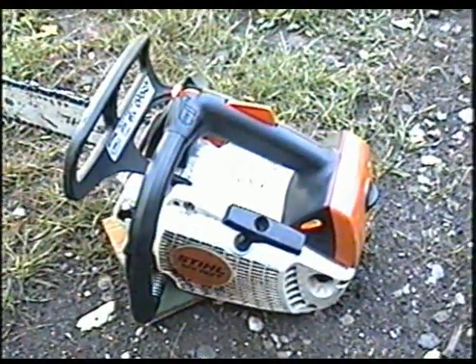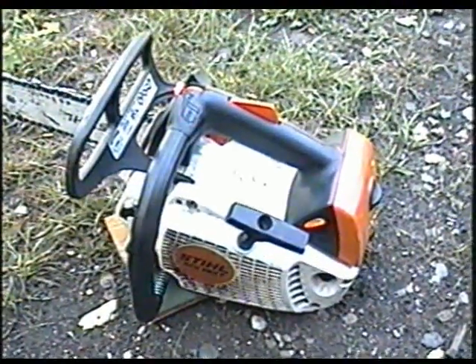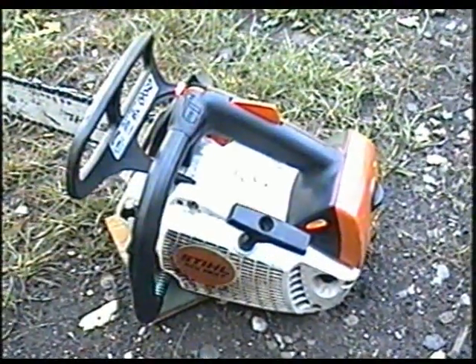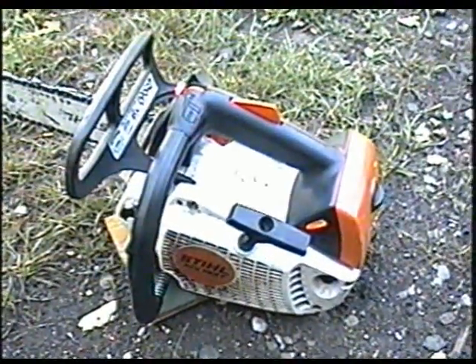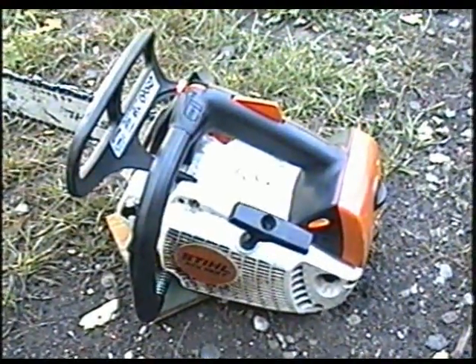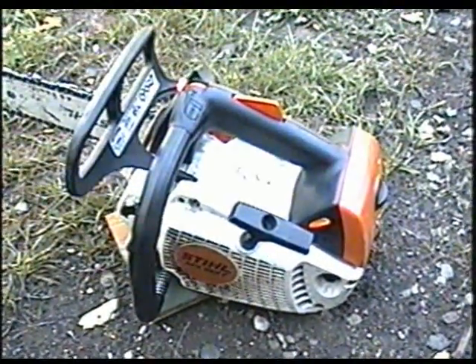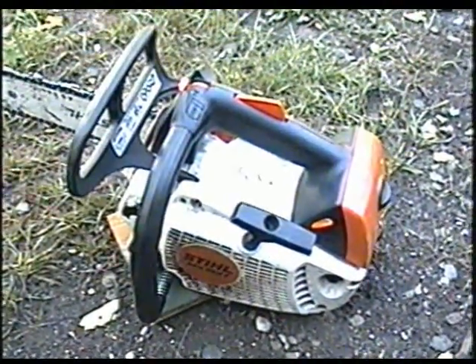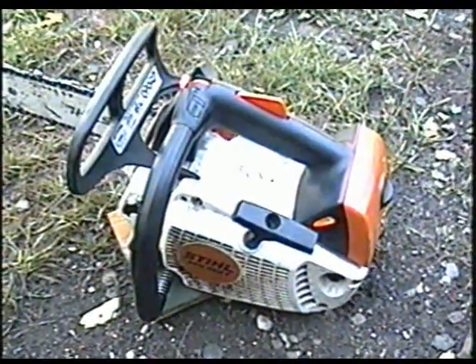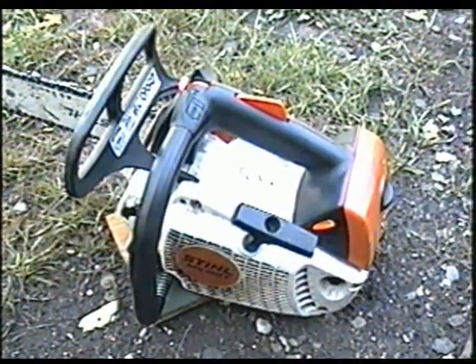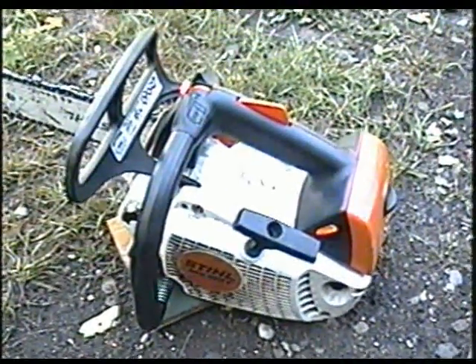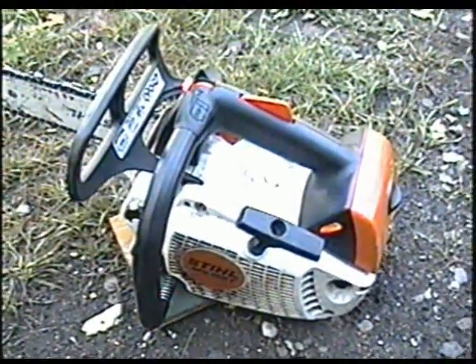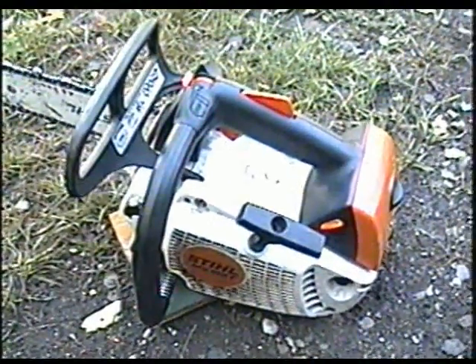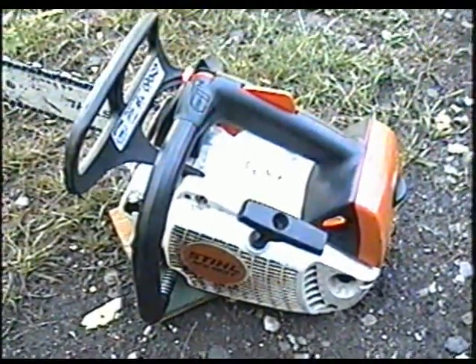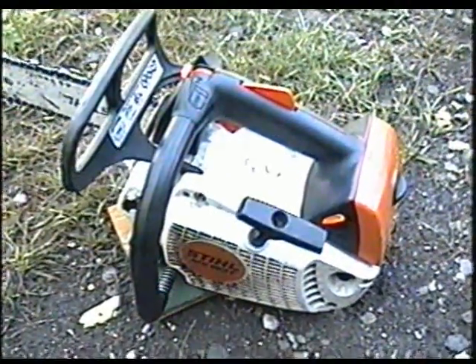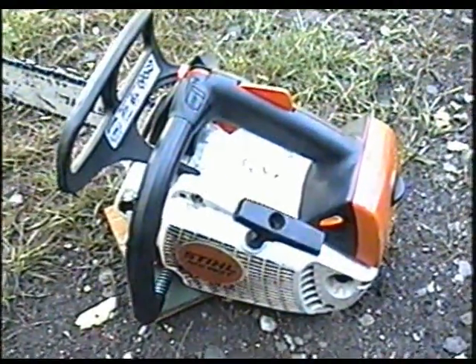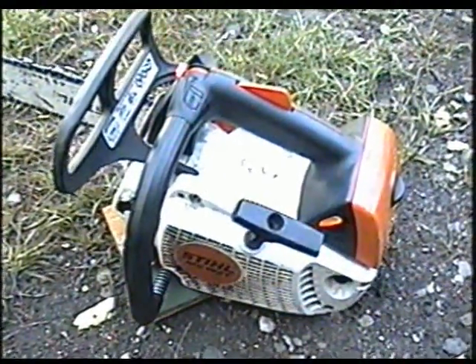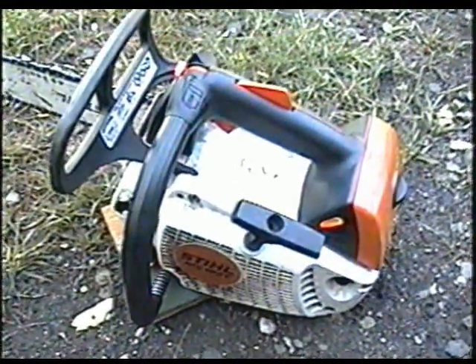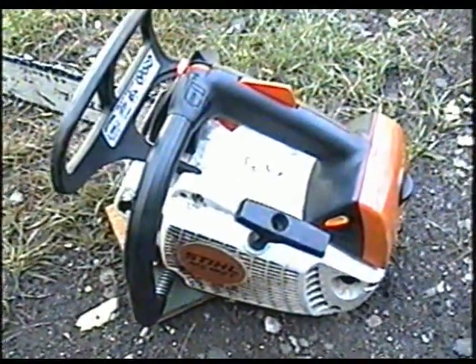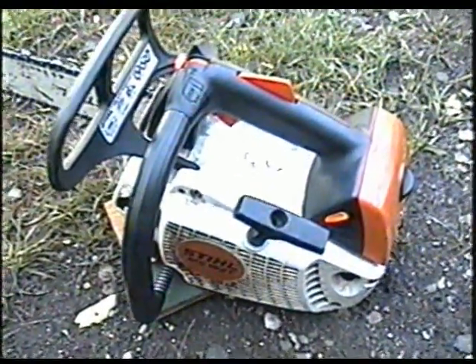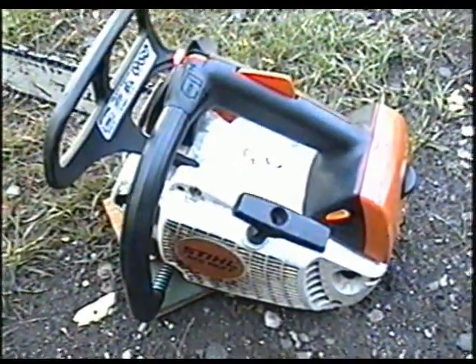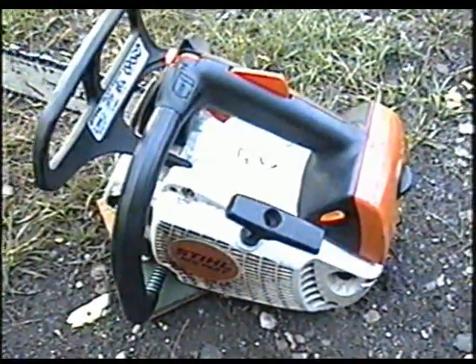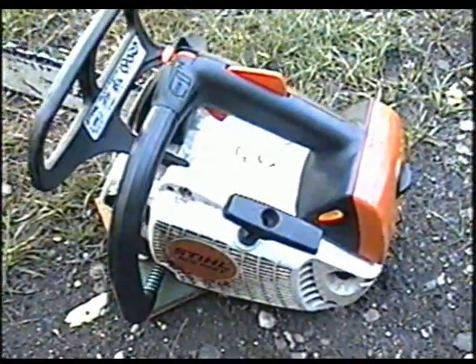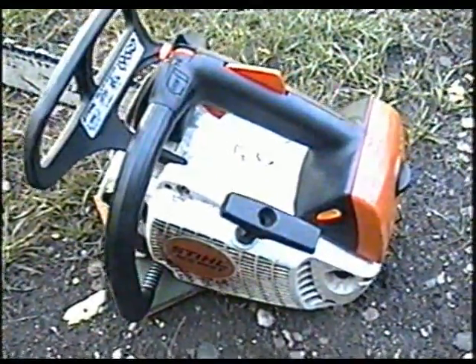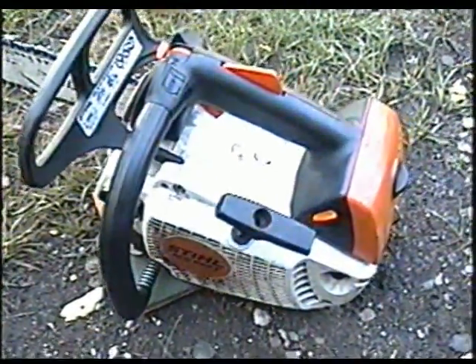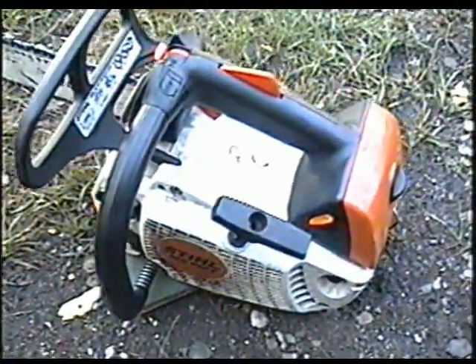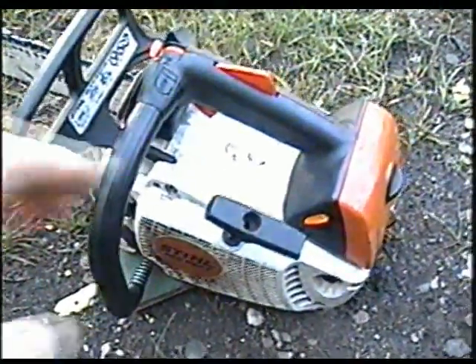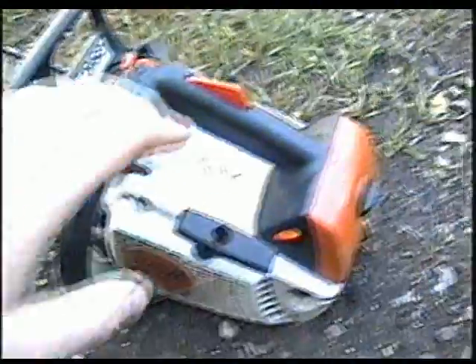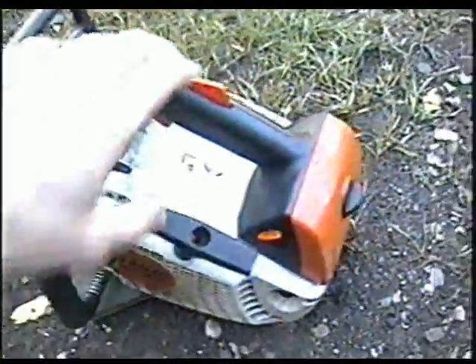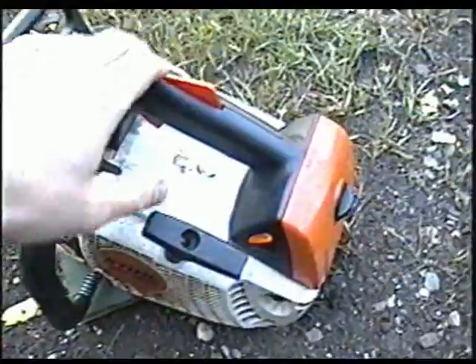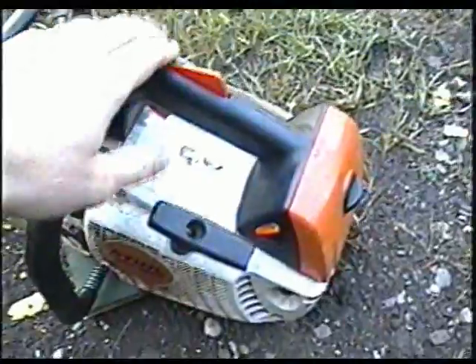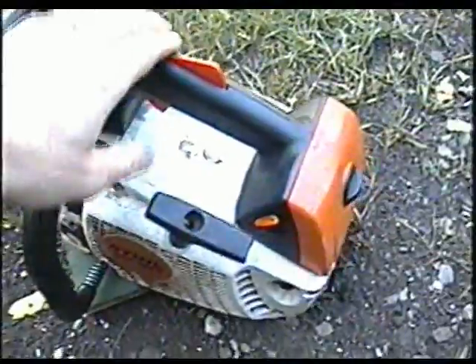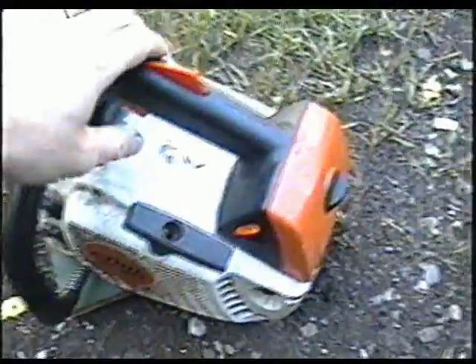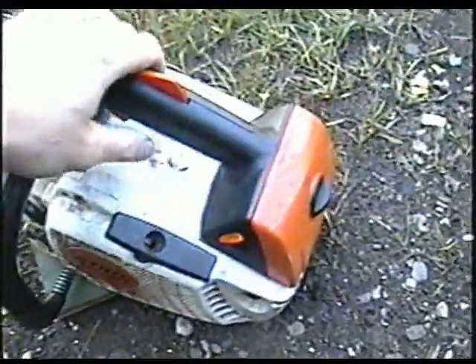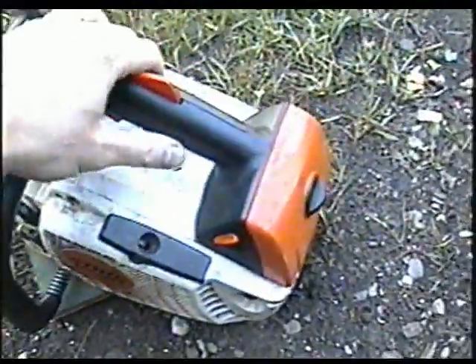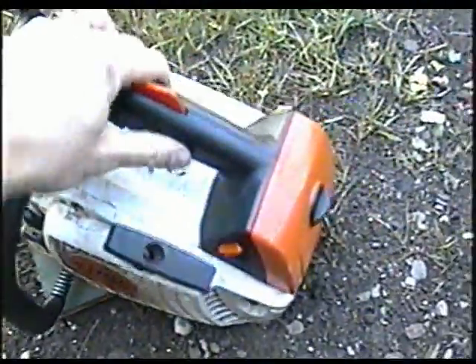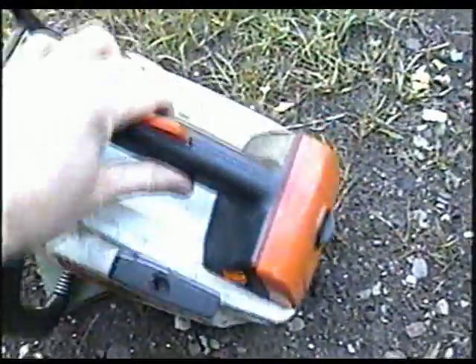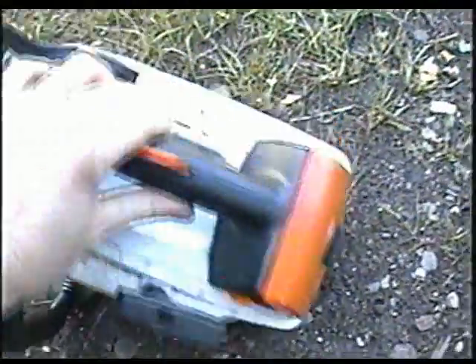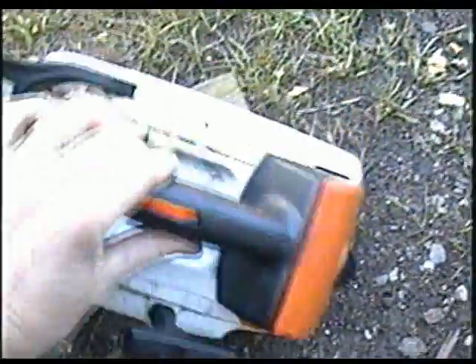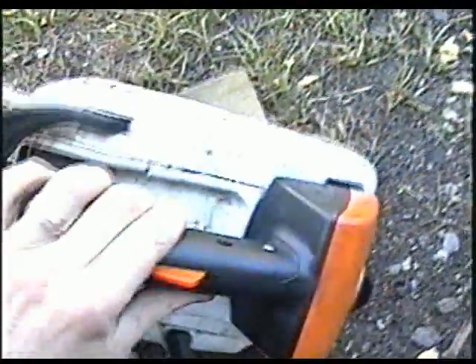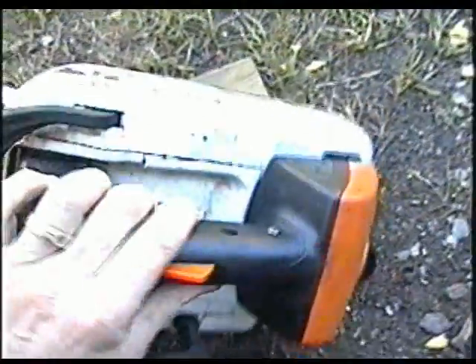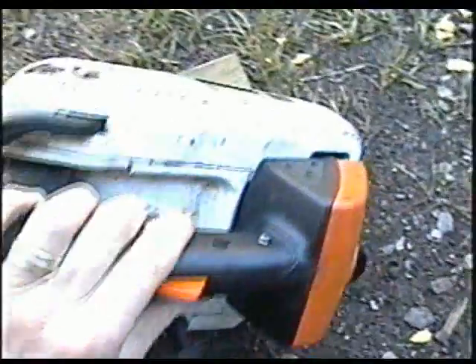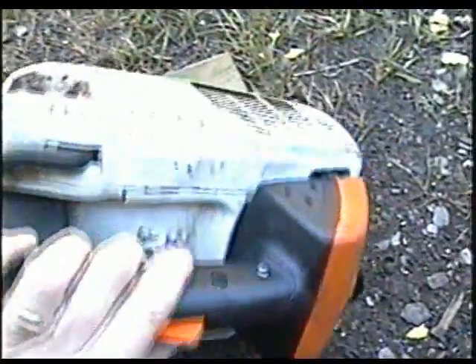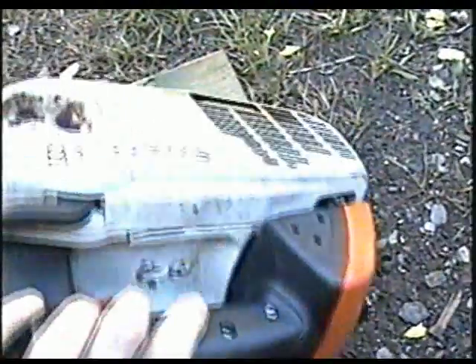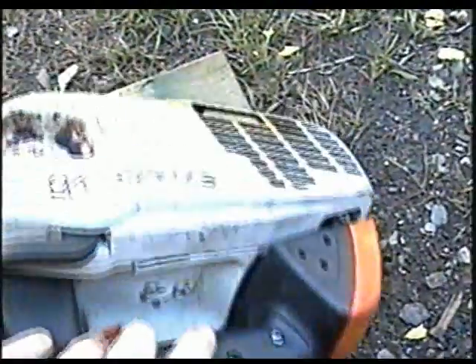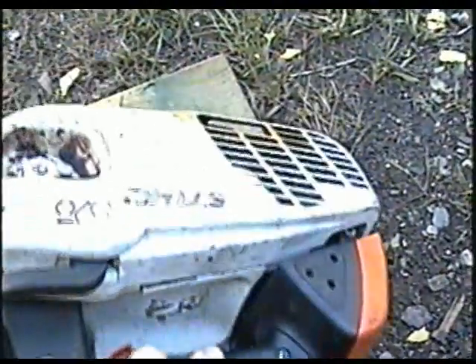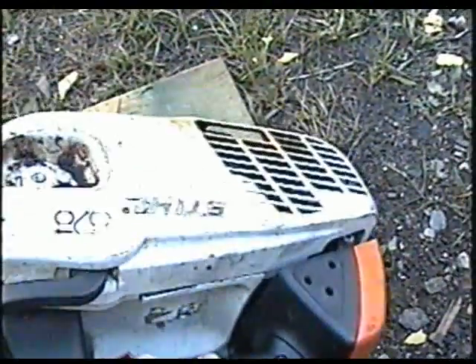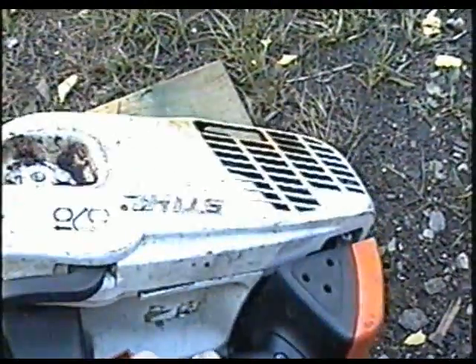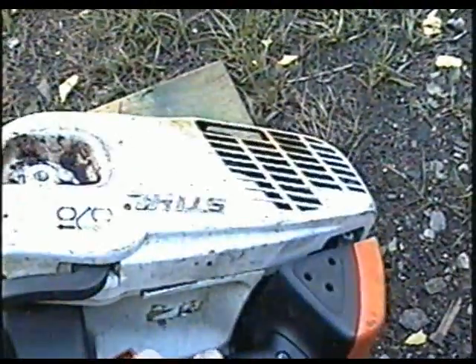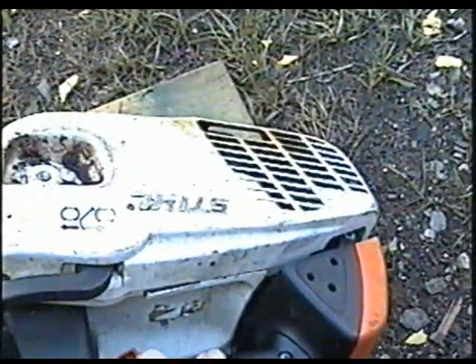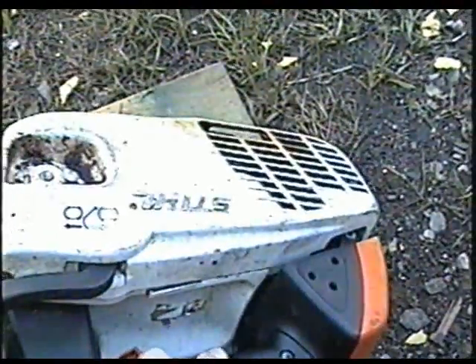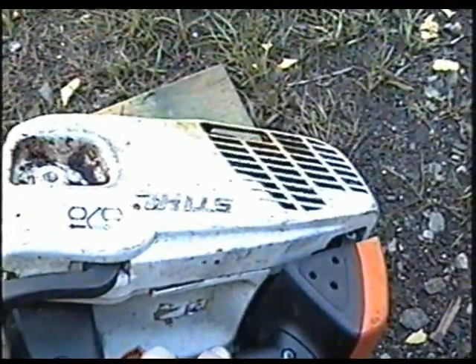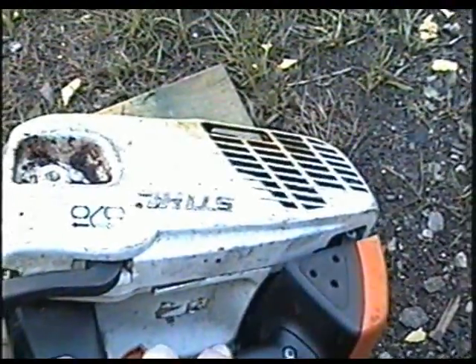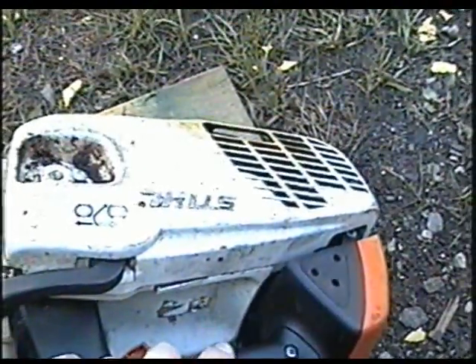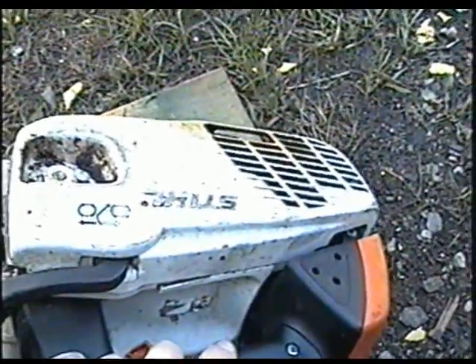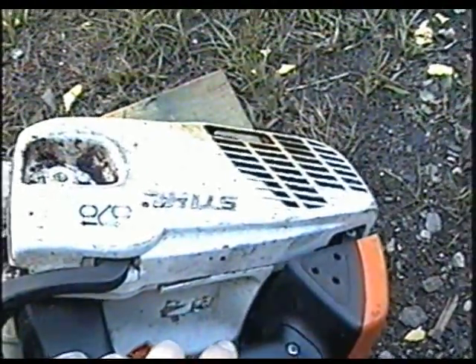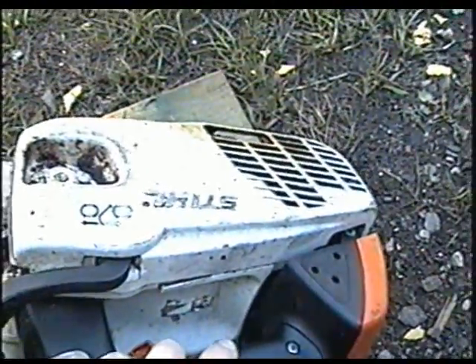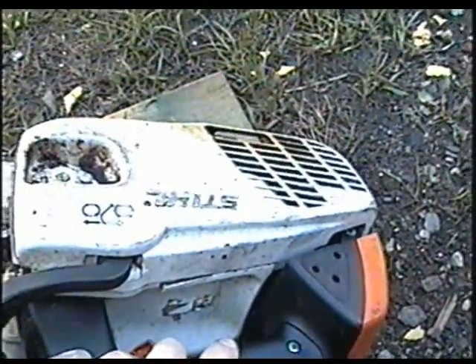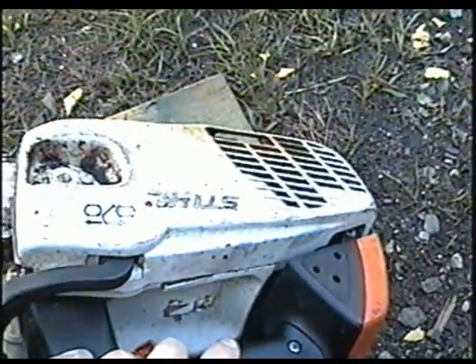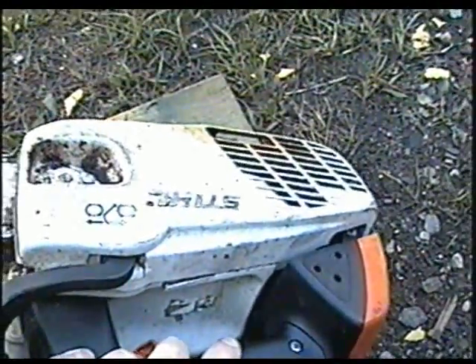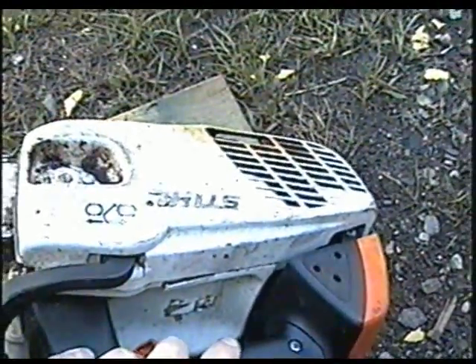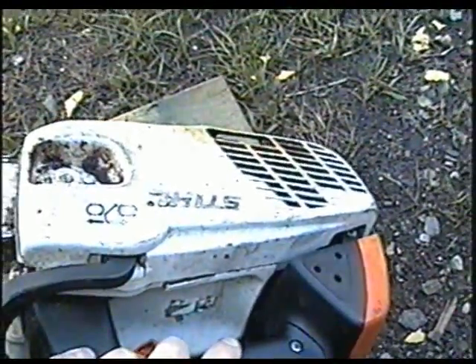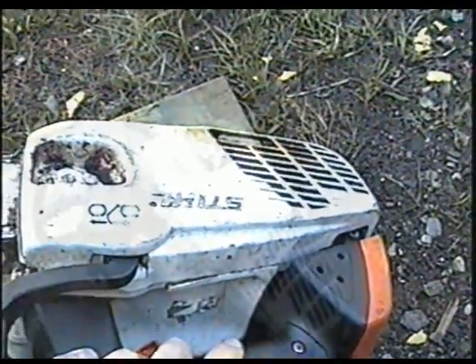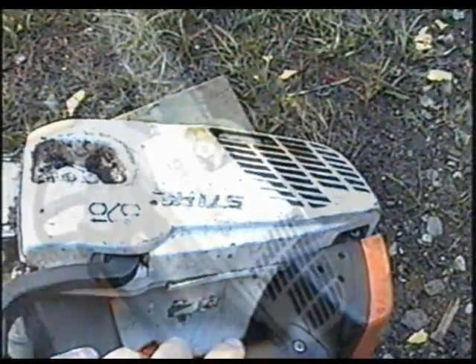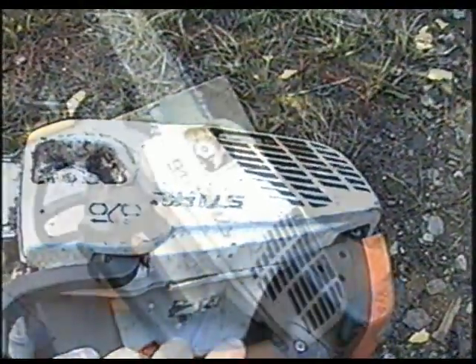So what the problem is, is that the spark arrestor screen in the muffler is clogged. And I'll take that off right now.